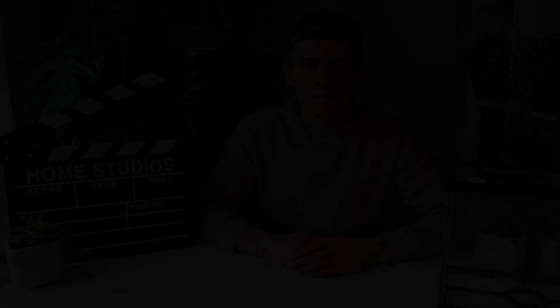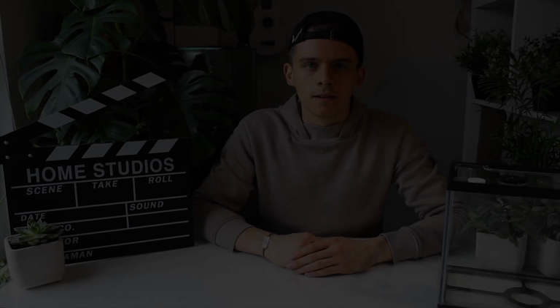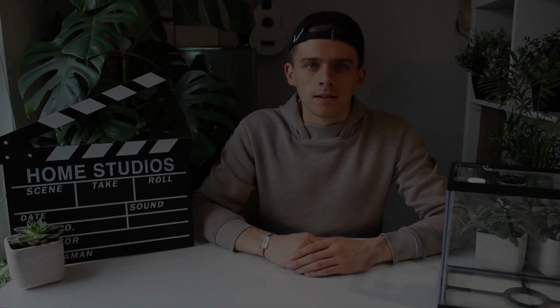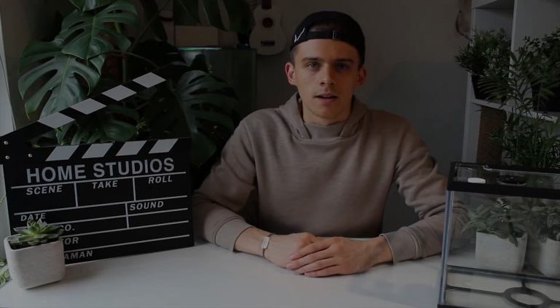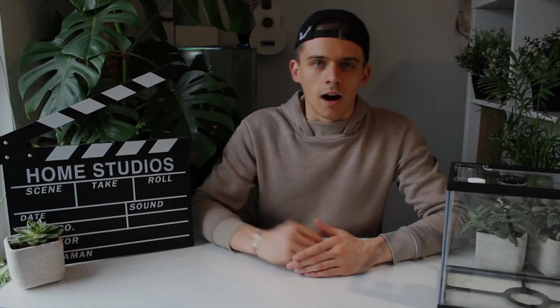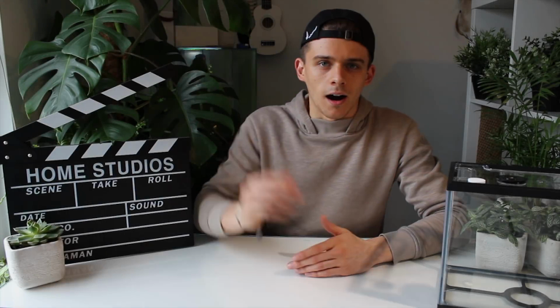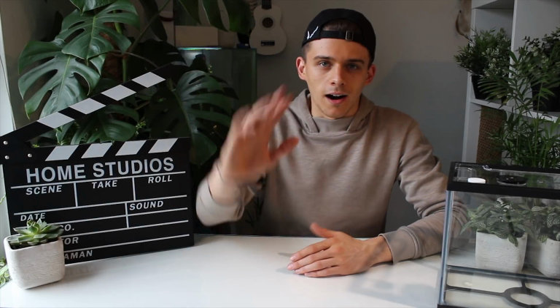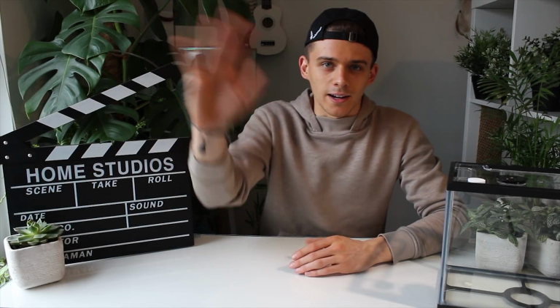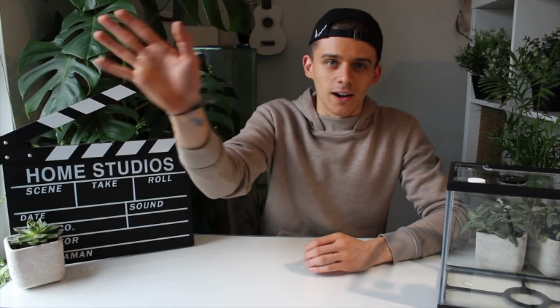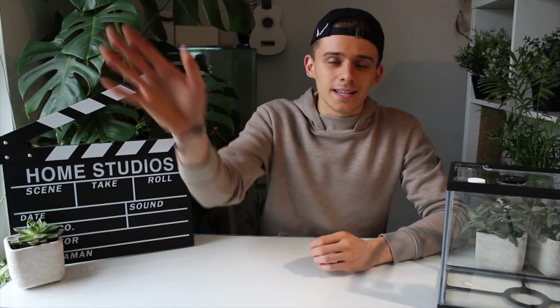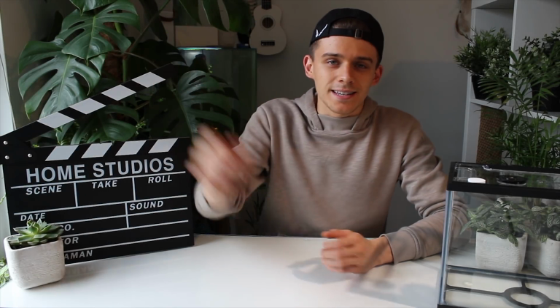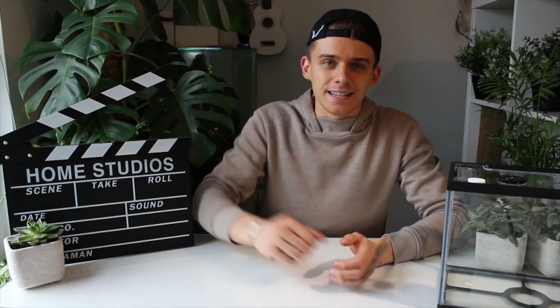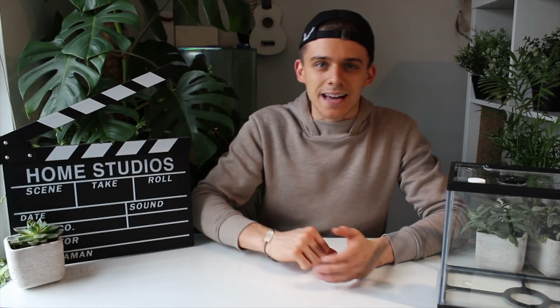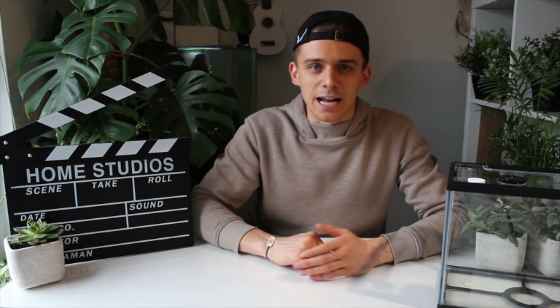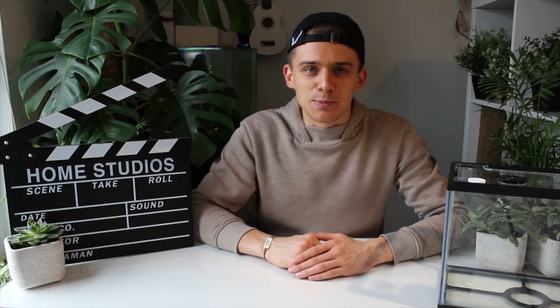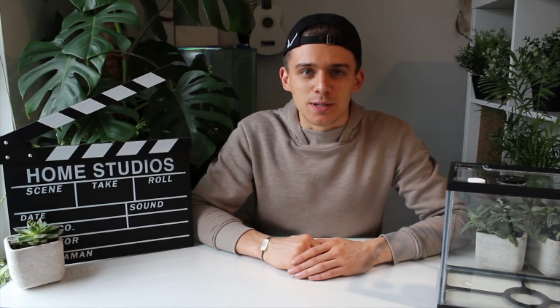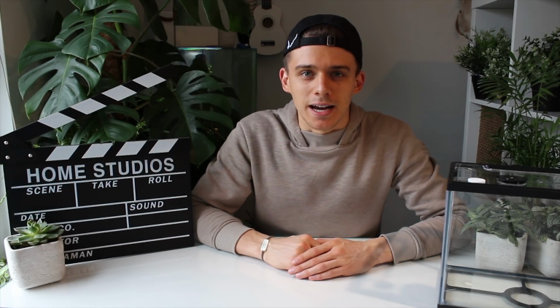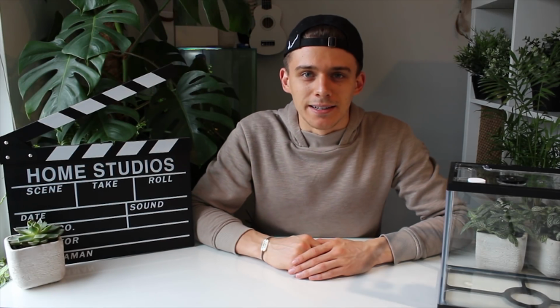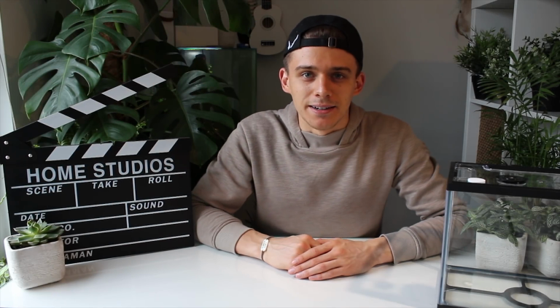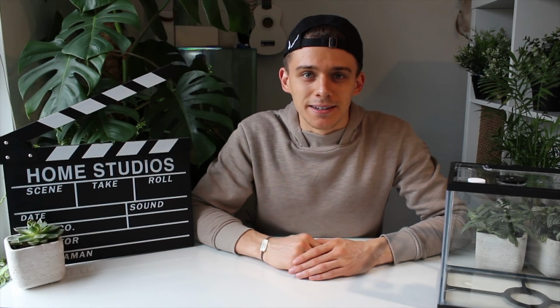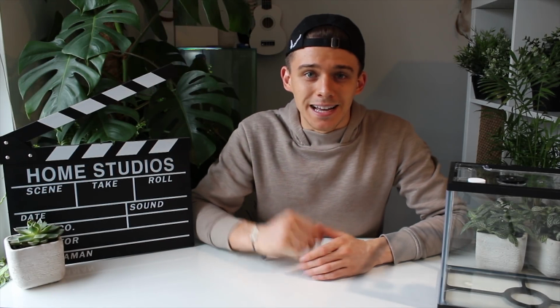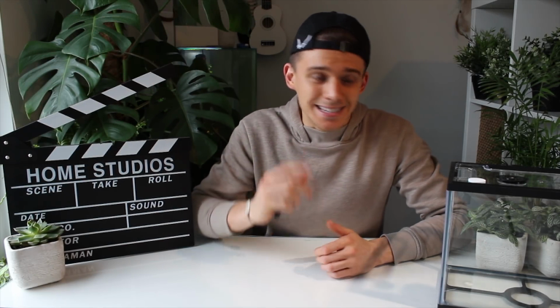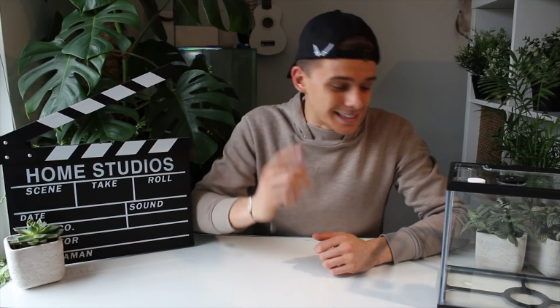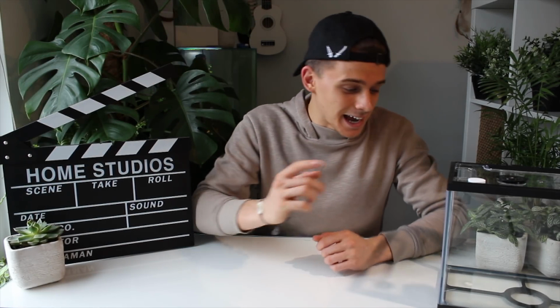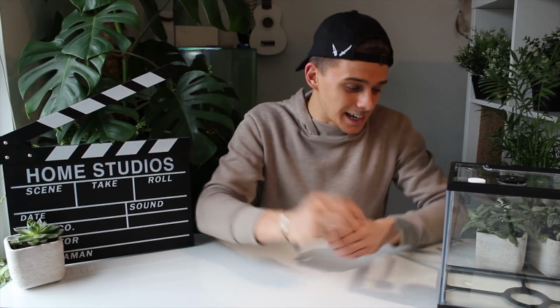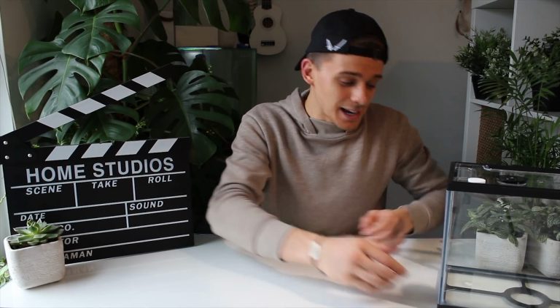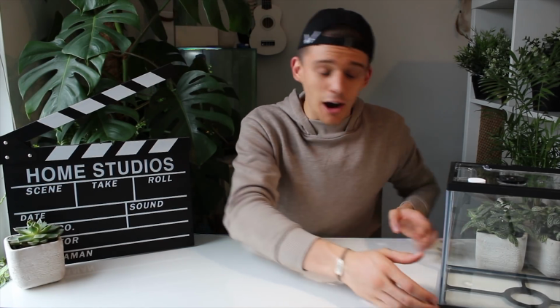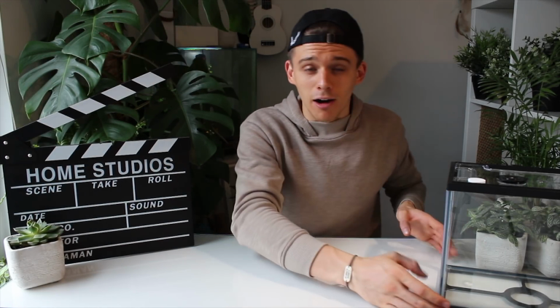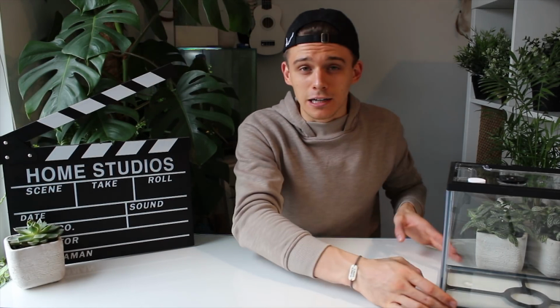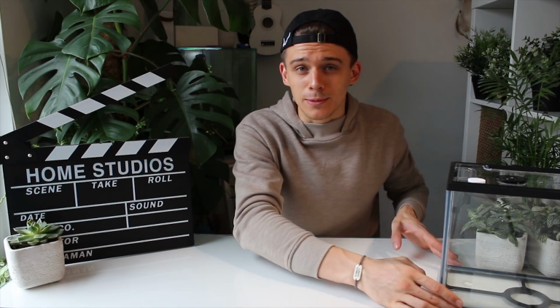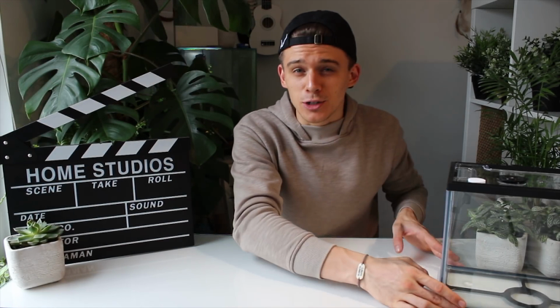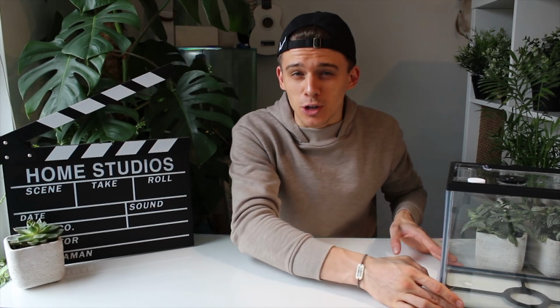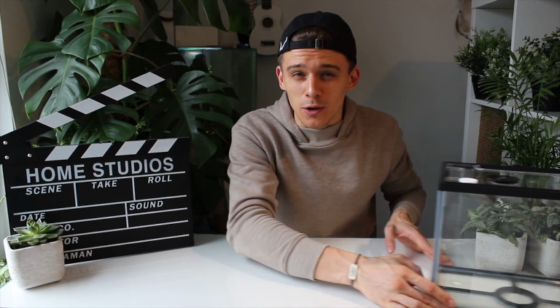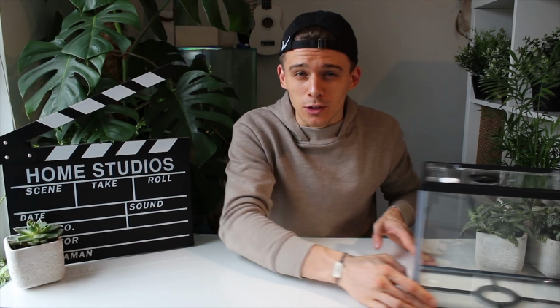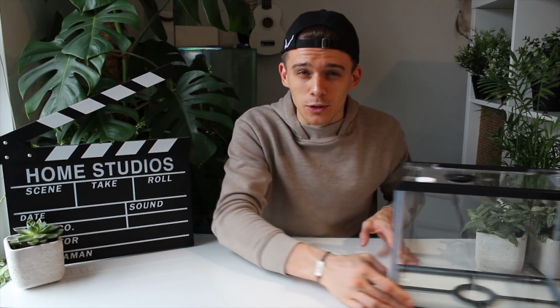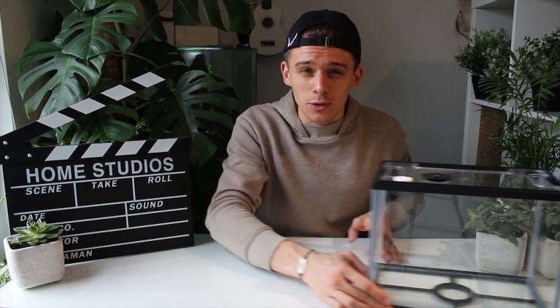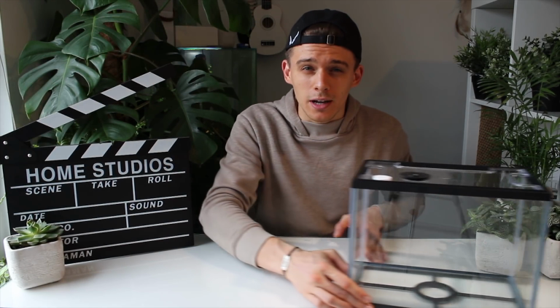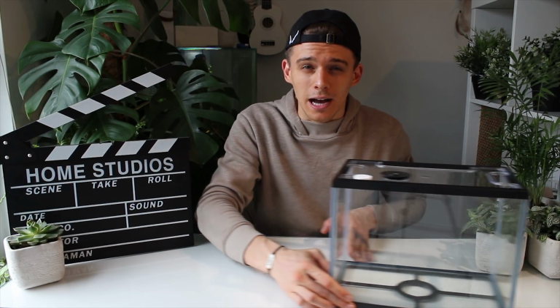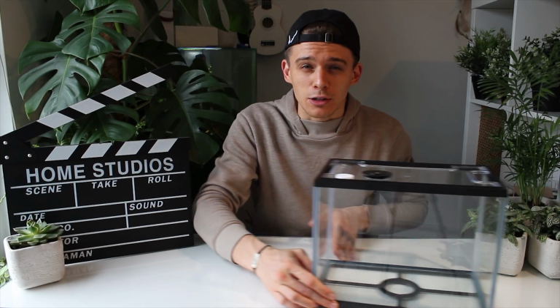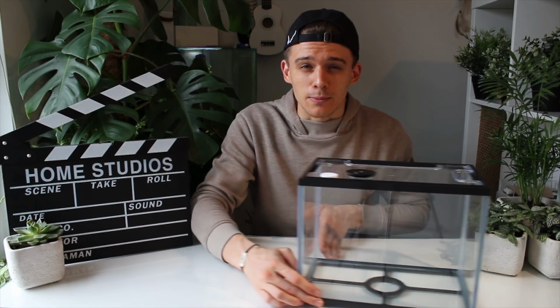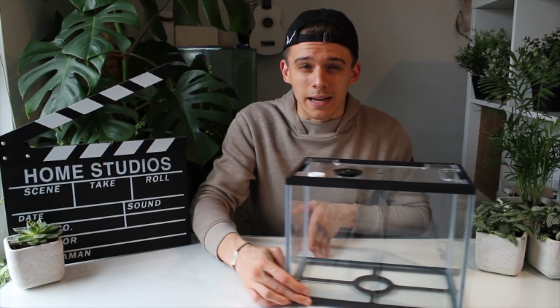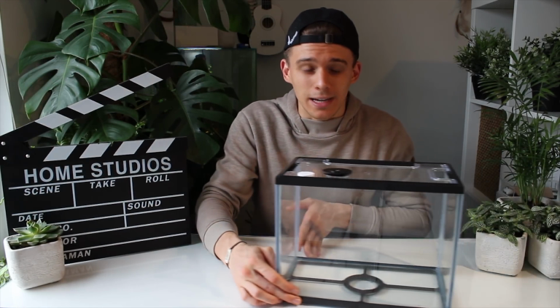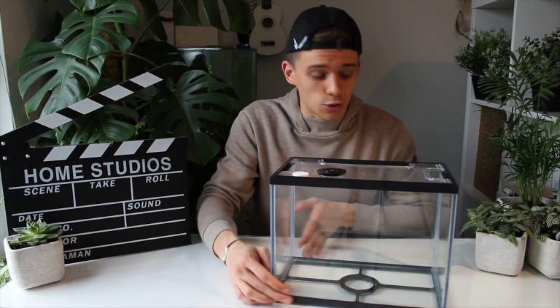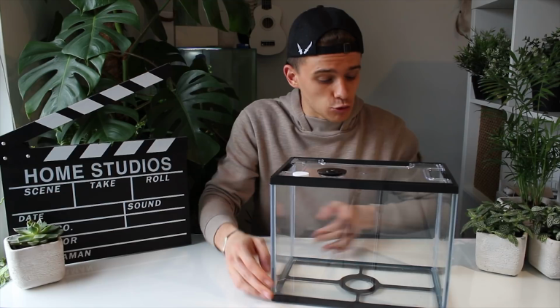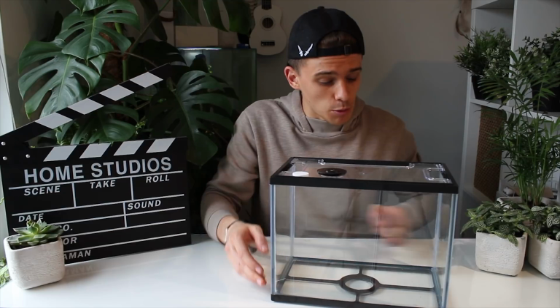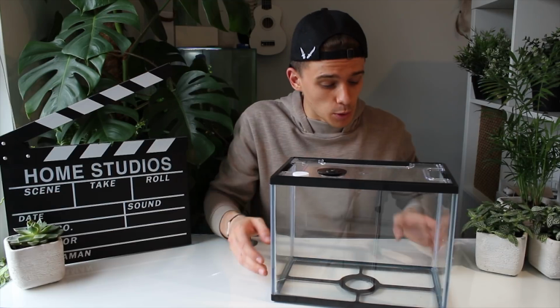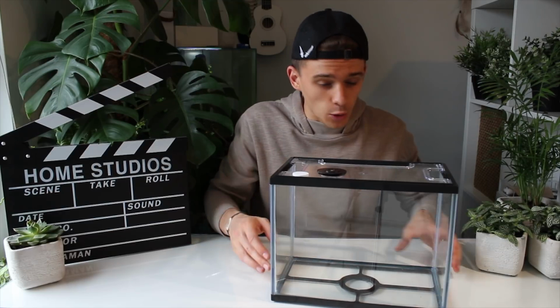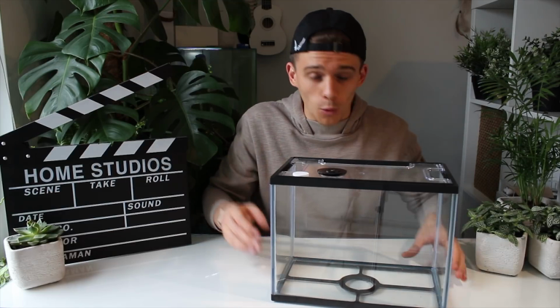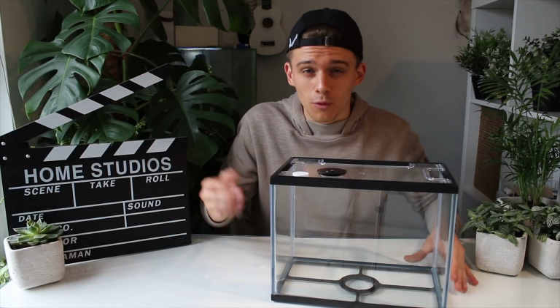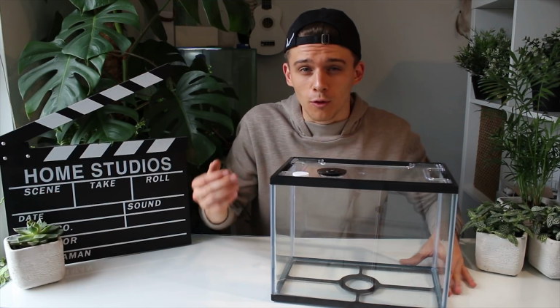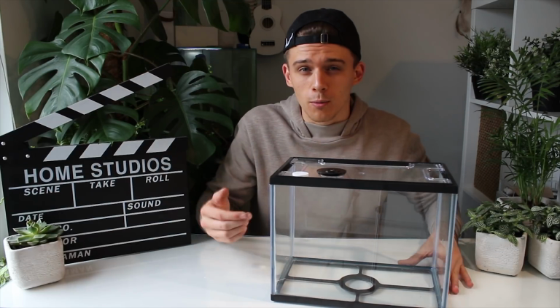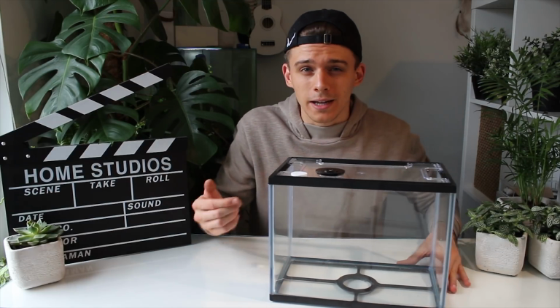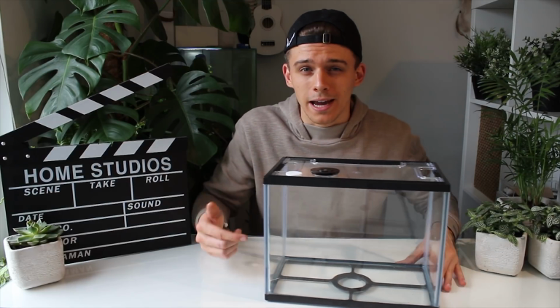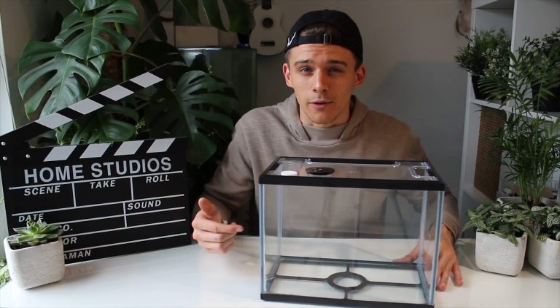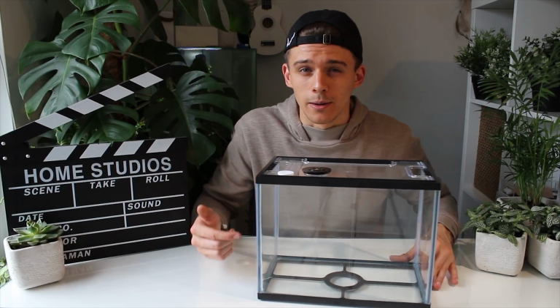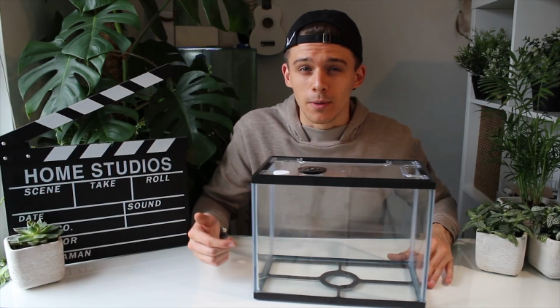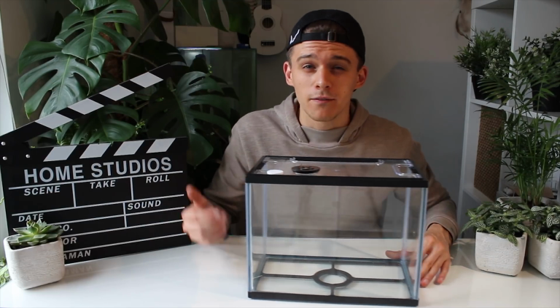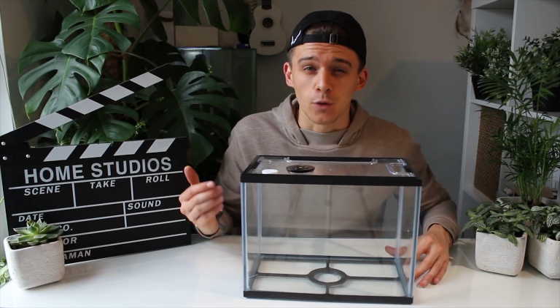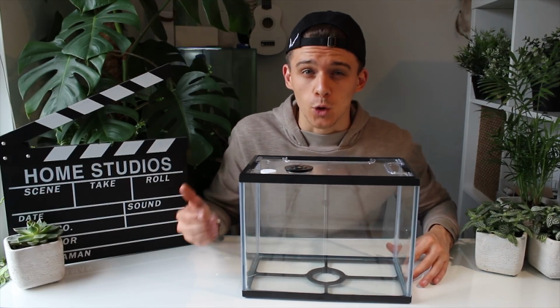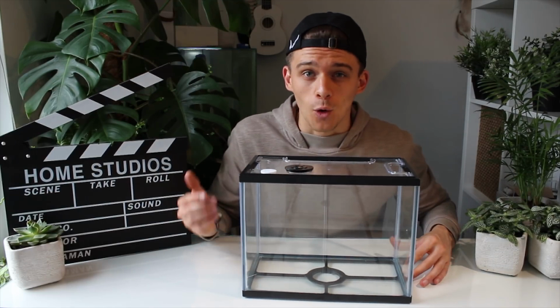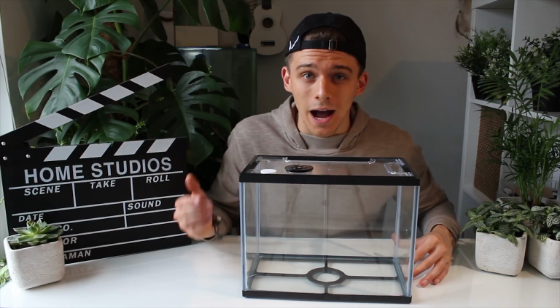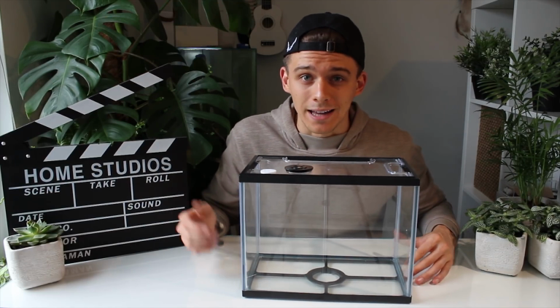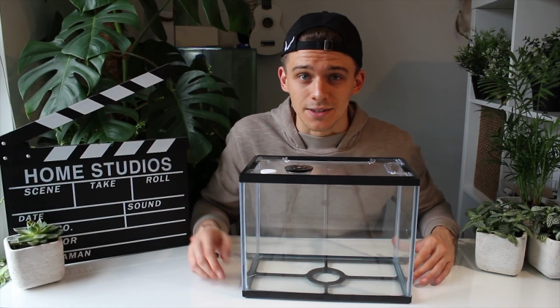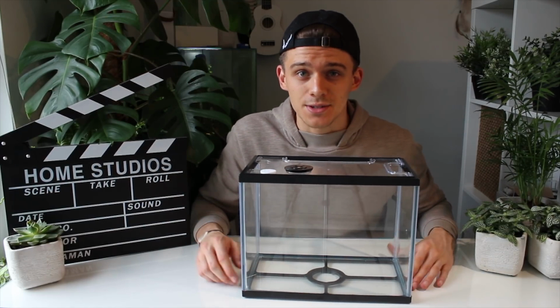Hi guys, it's AntsBritannia and today I'm going to be showing you how to make a tropical formicarium for your ants.